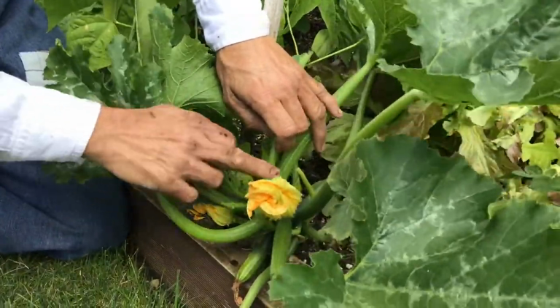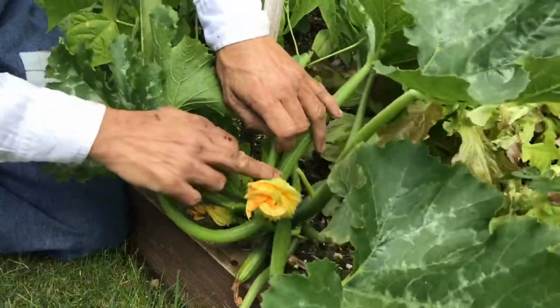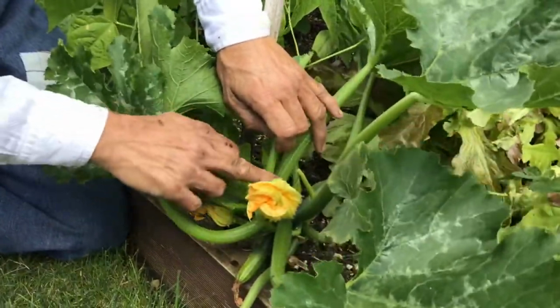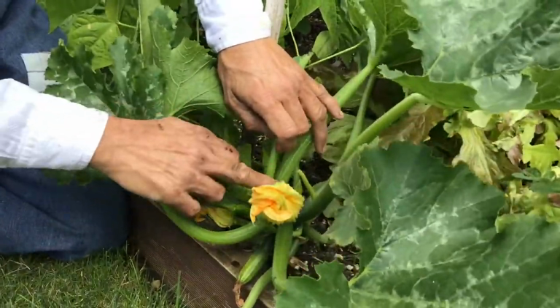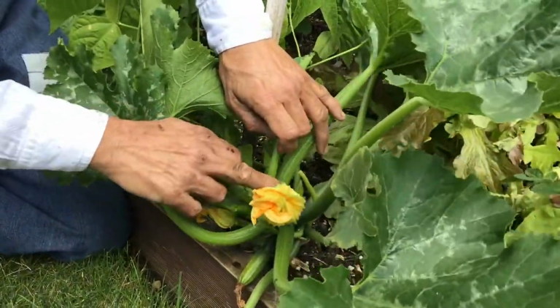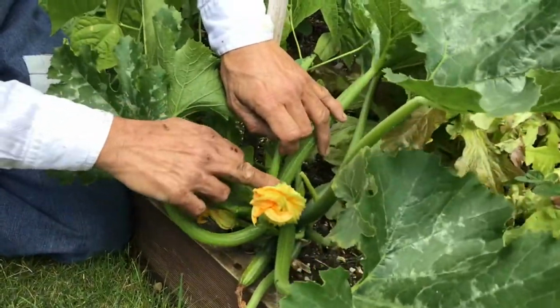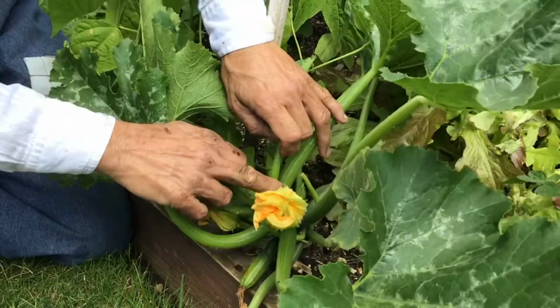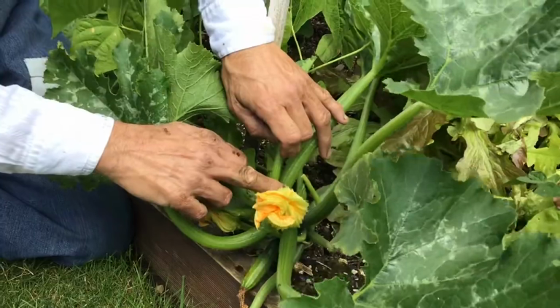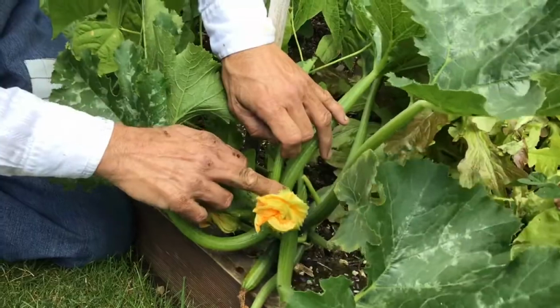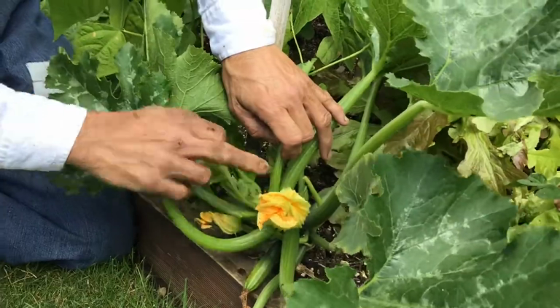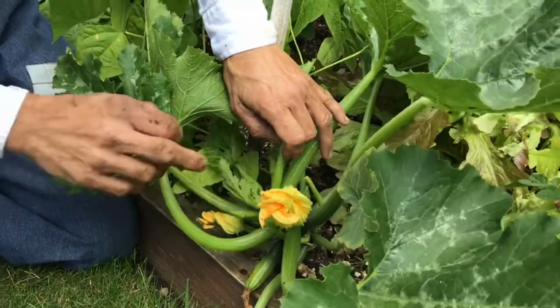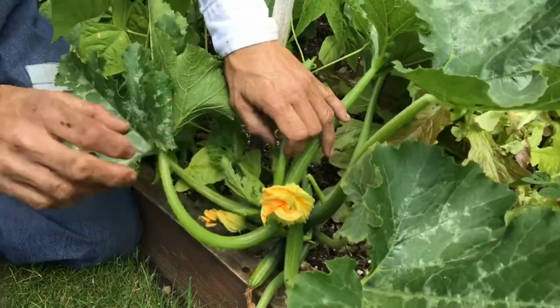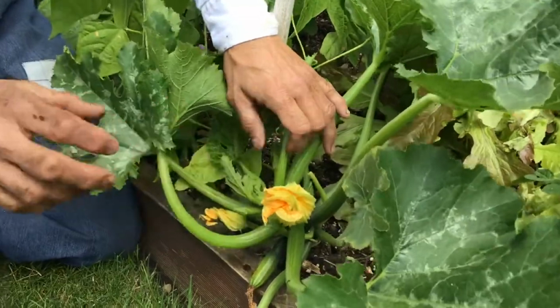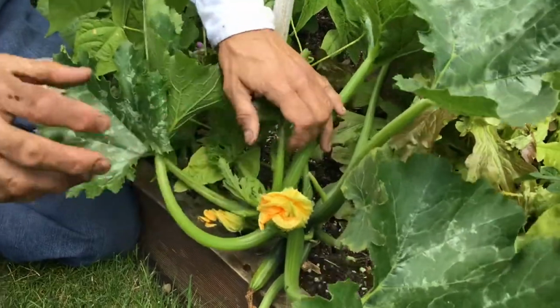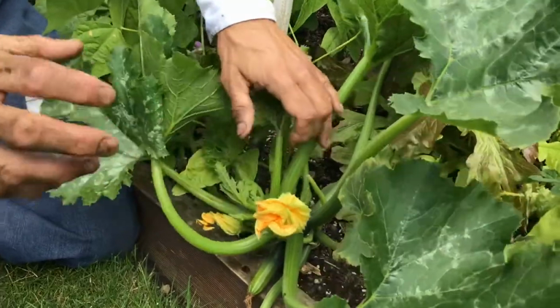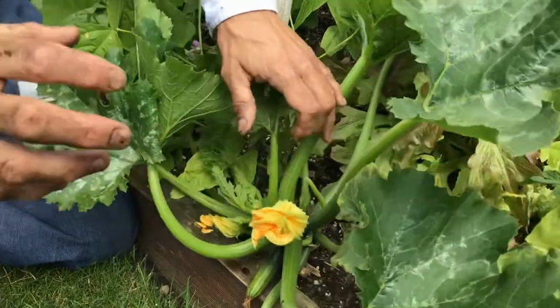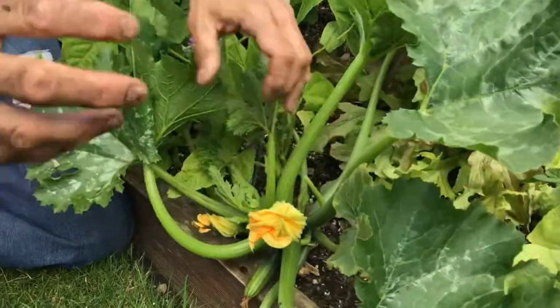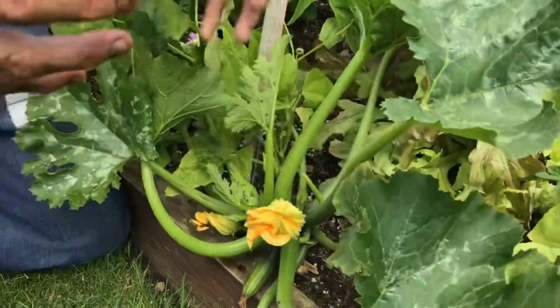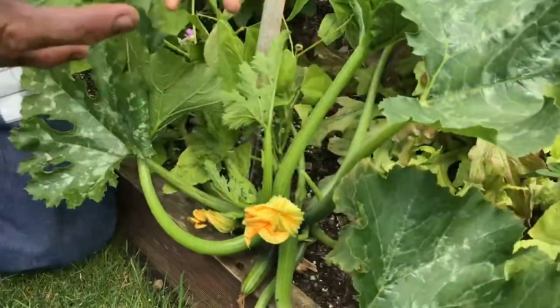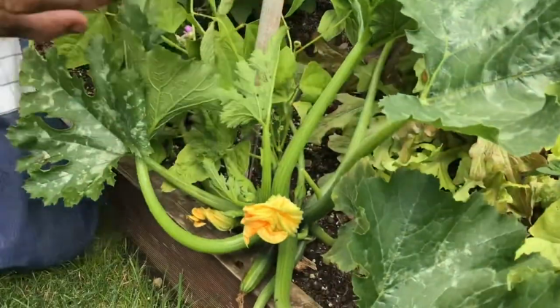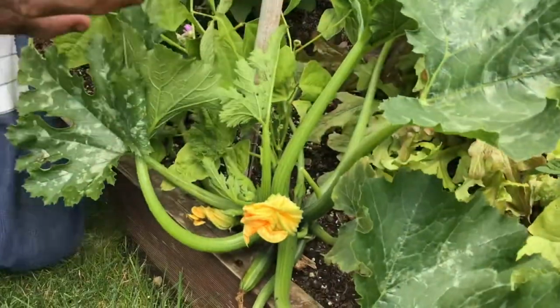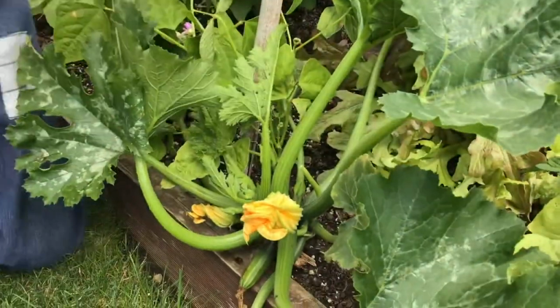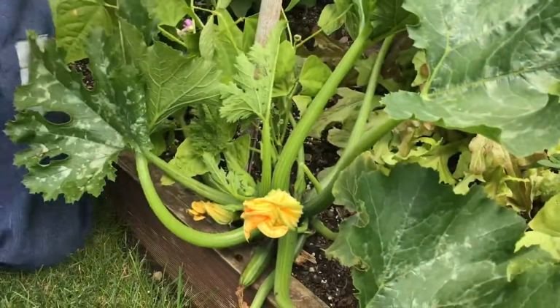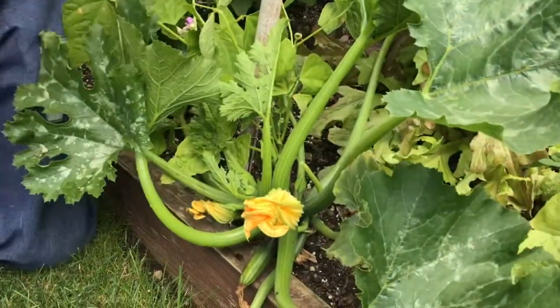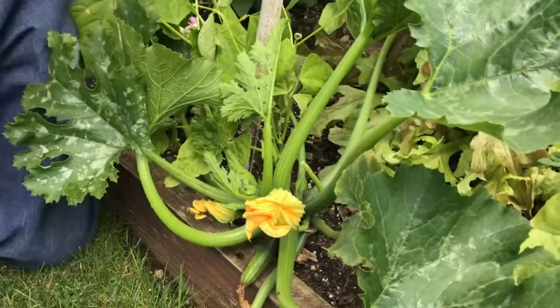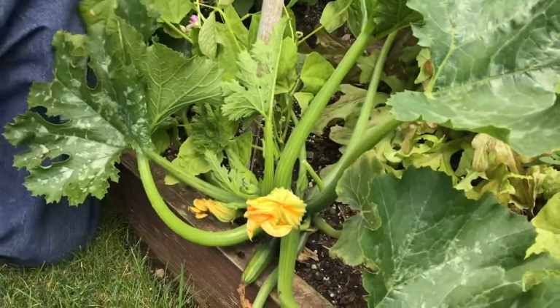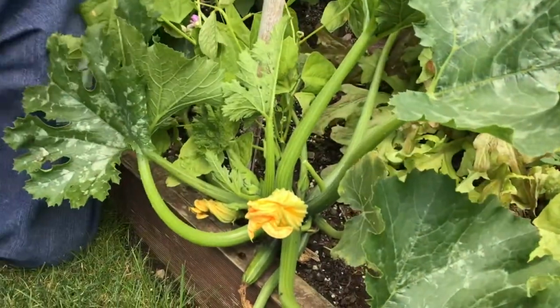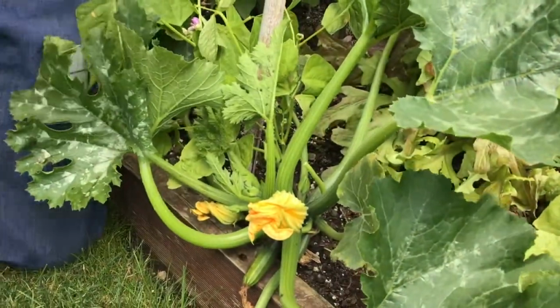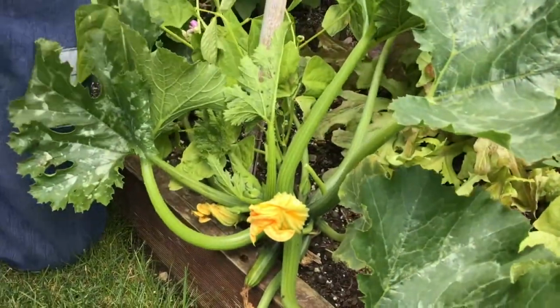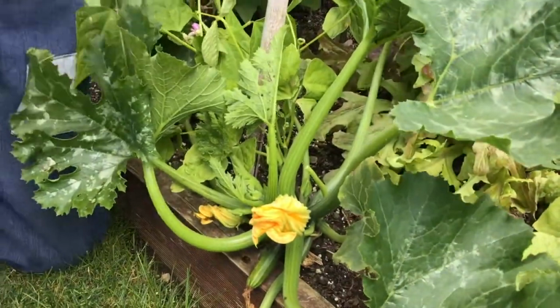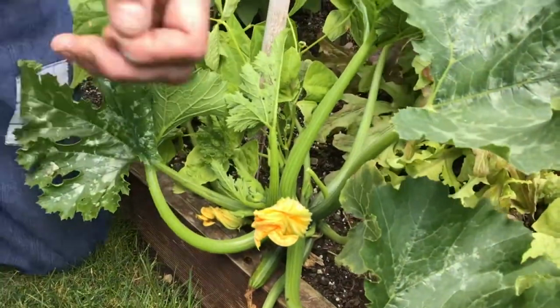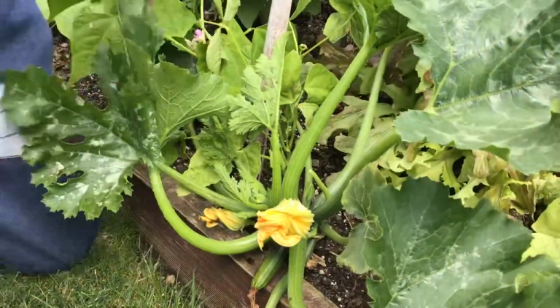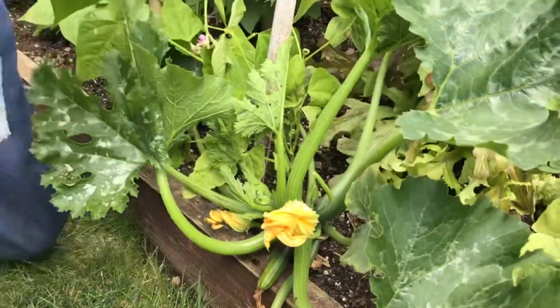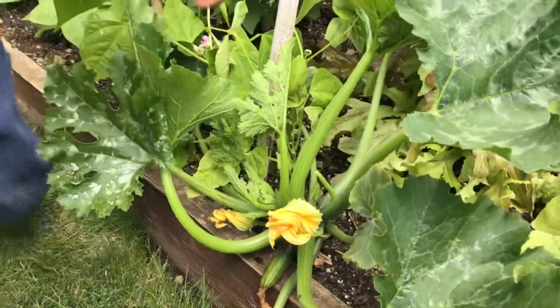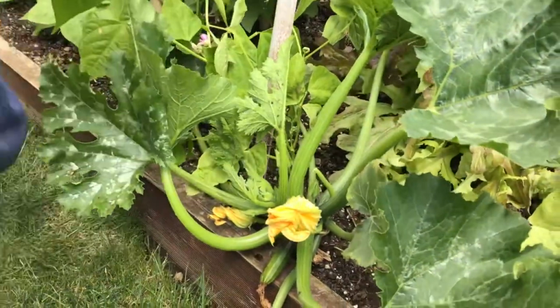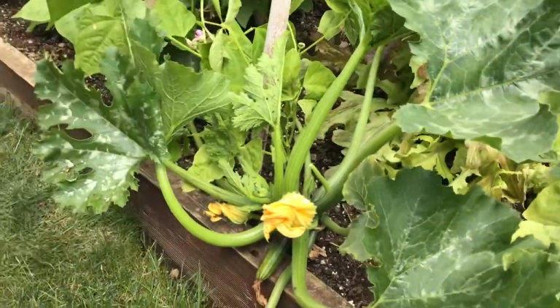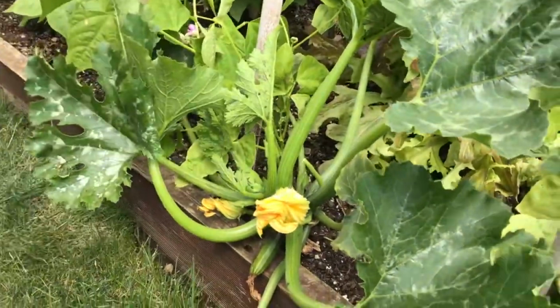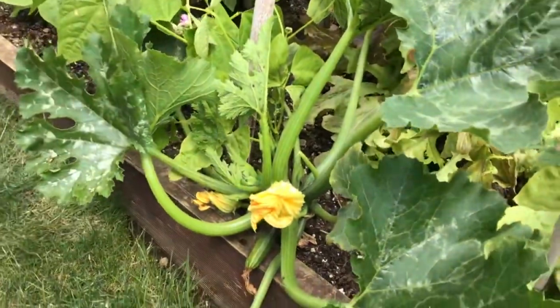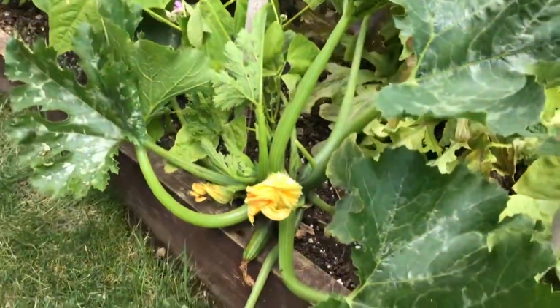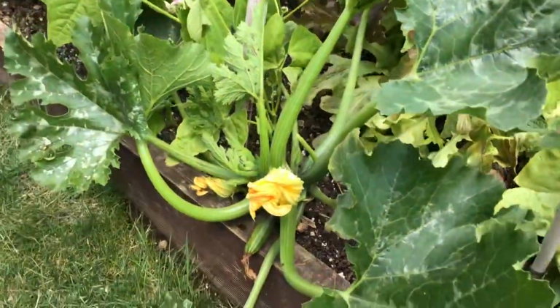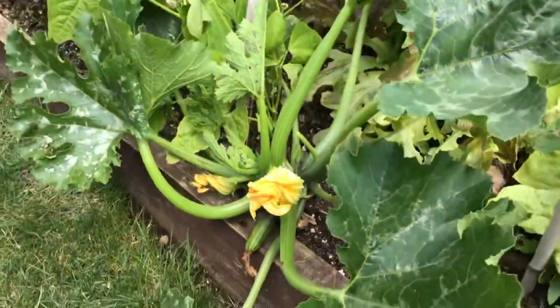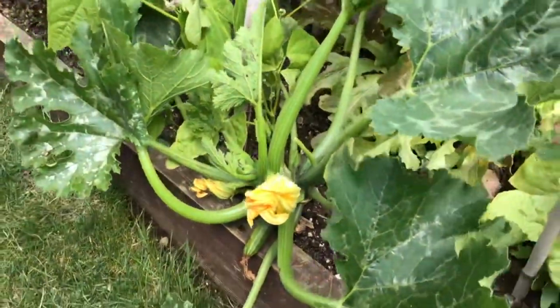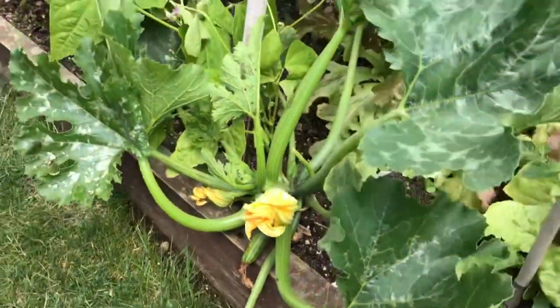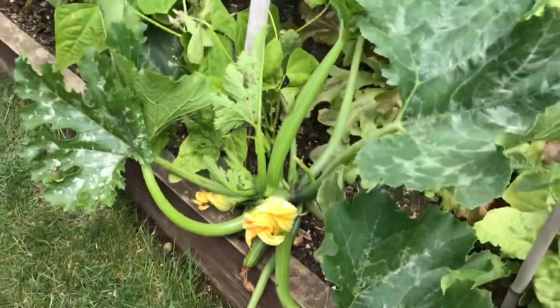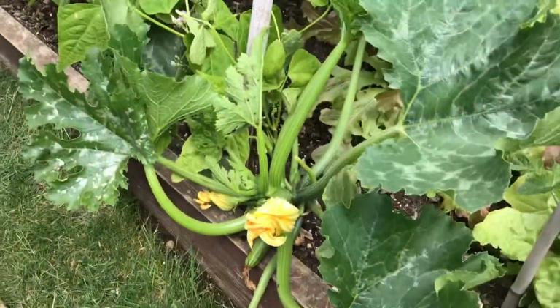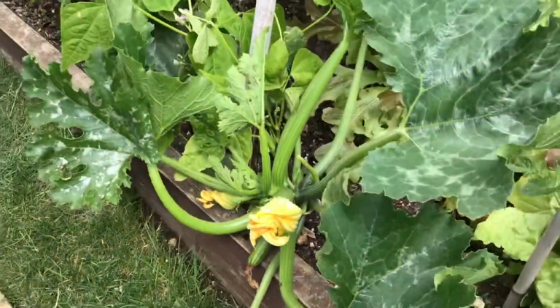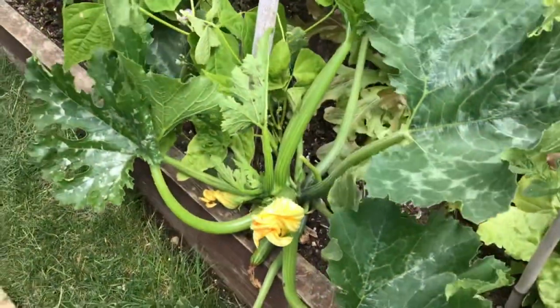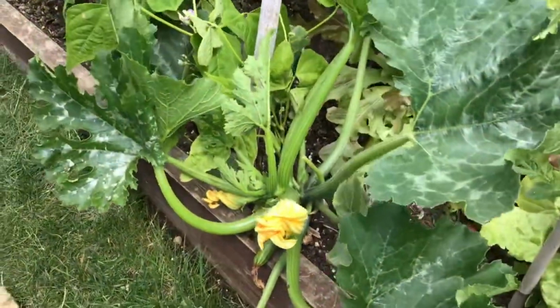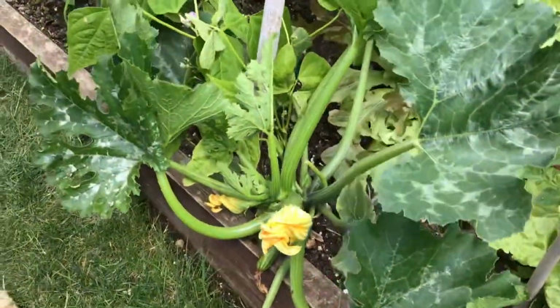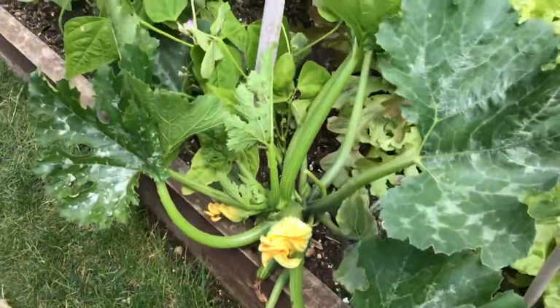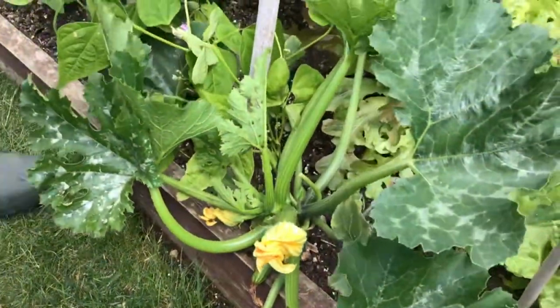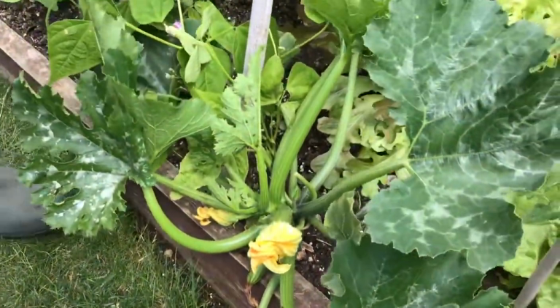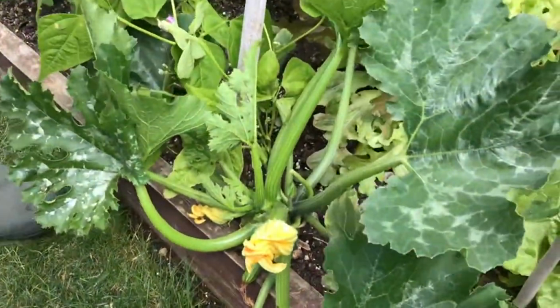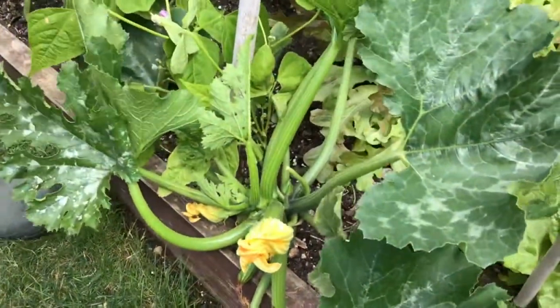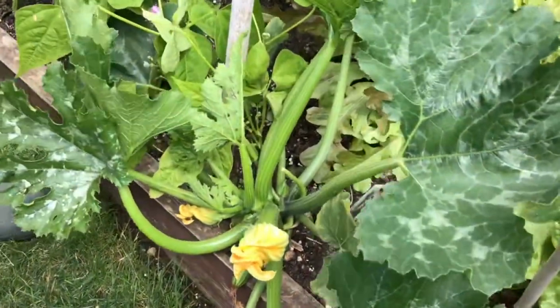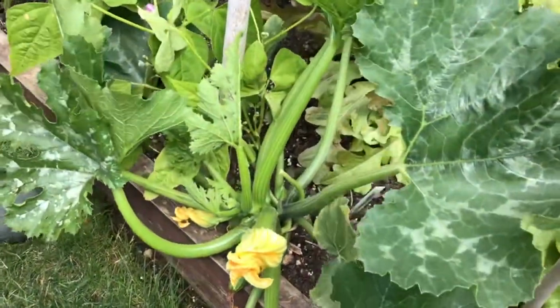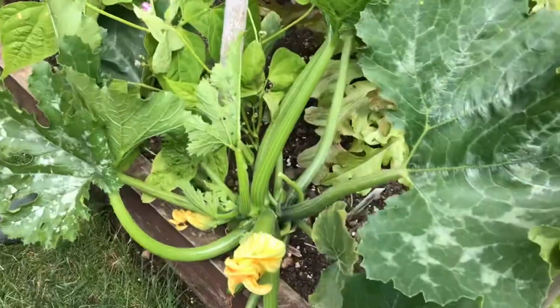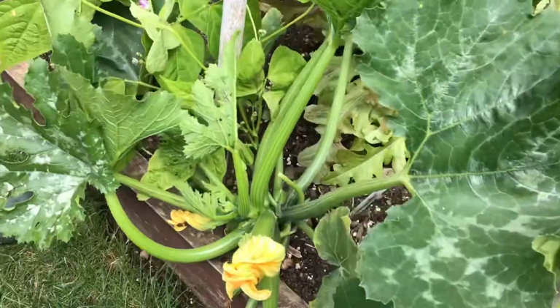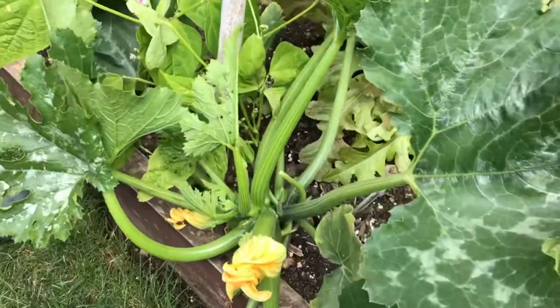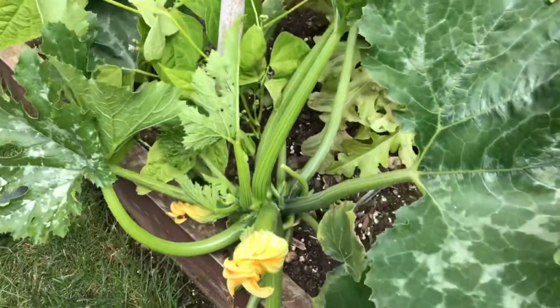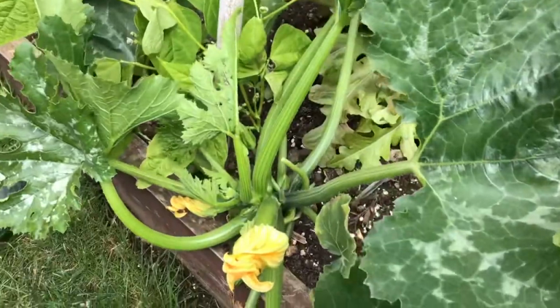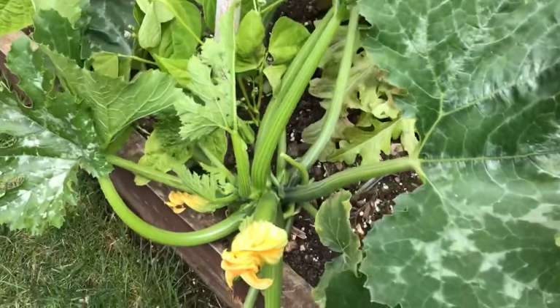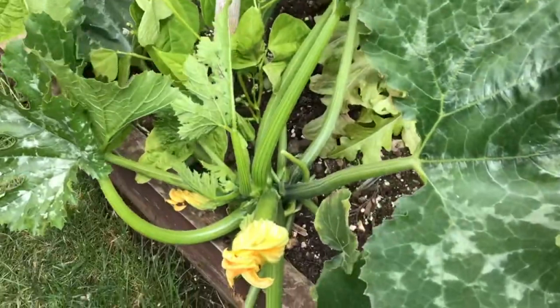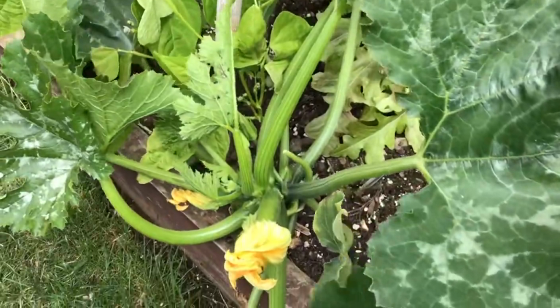That's how they pollinate, with the pollen from the male flower going on the female flower. Now that's going to be a nice one. Don't let them grow too big like a marrow. Keep watching, because once they get going, they grow quite quickly.